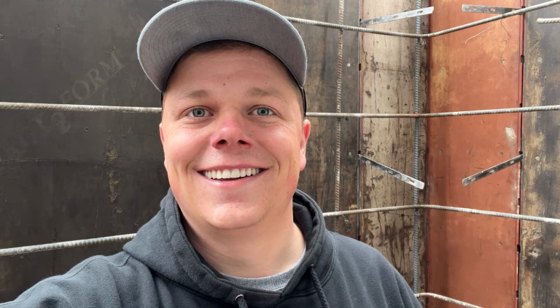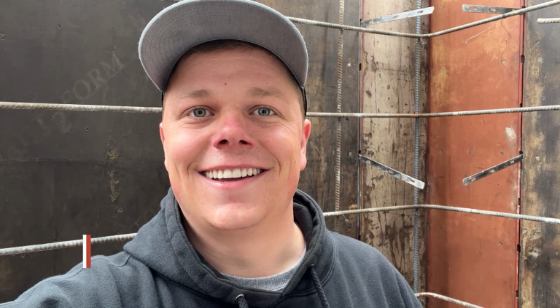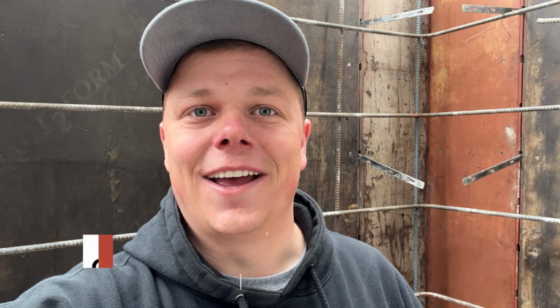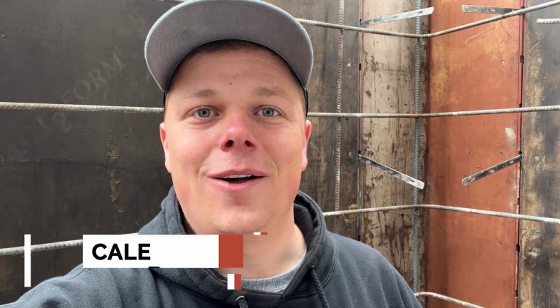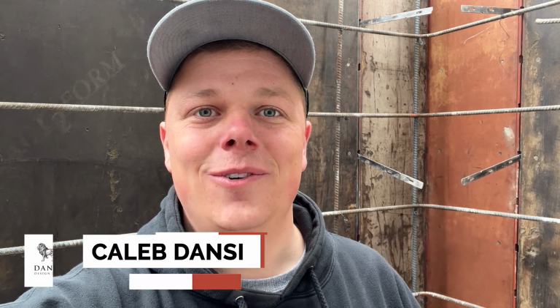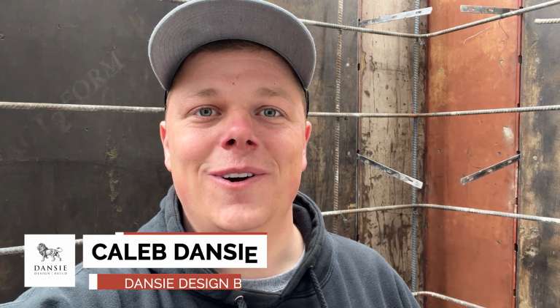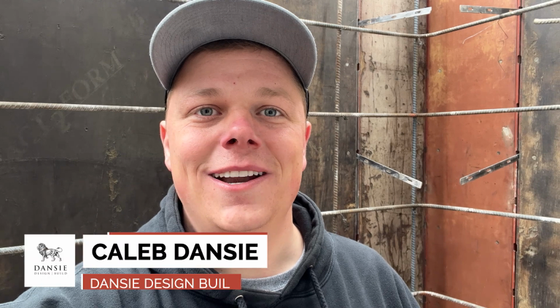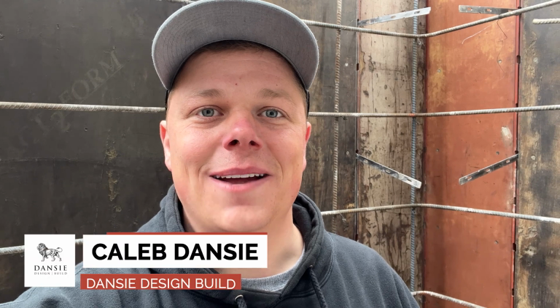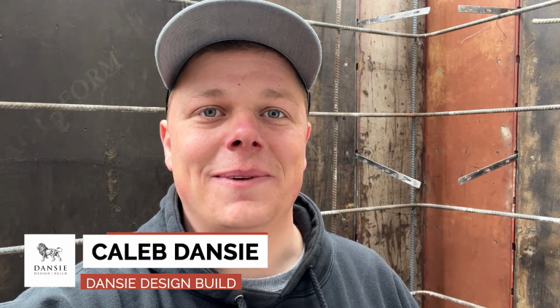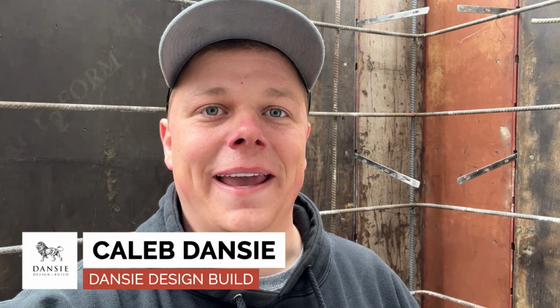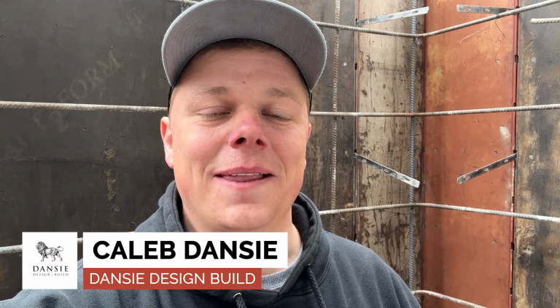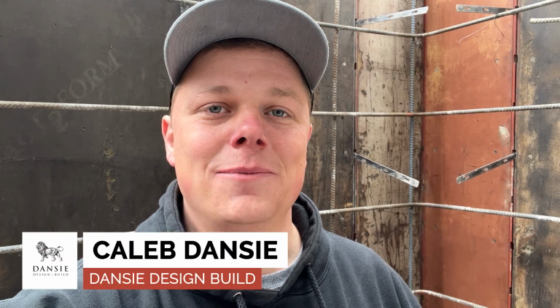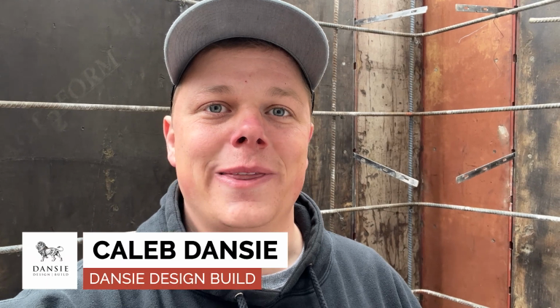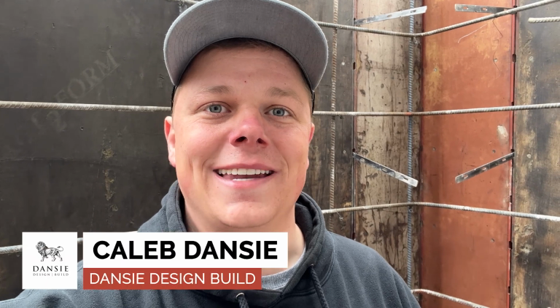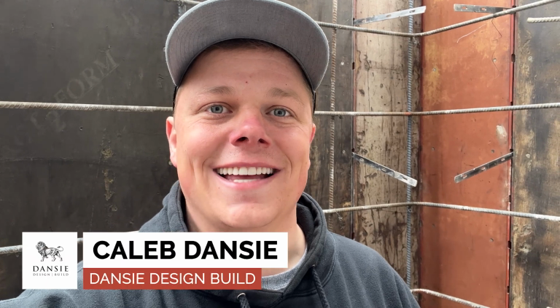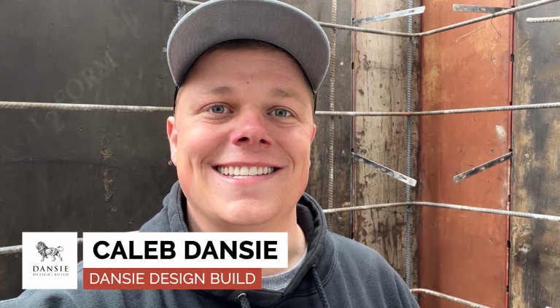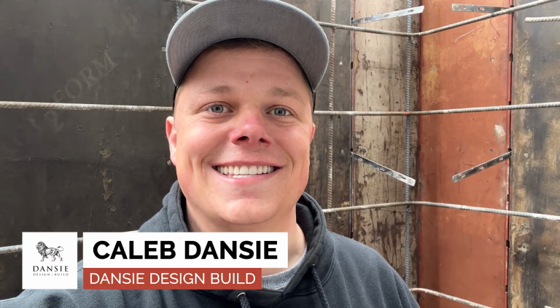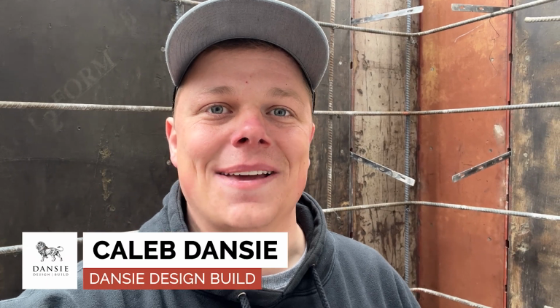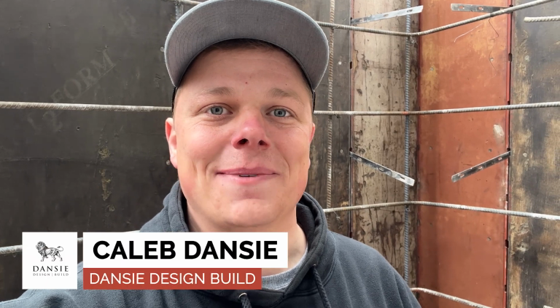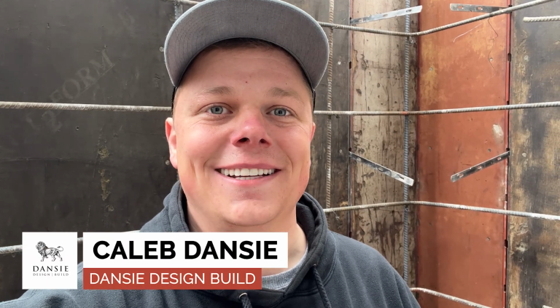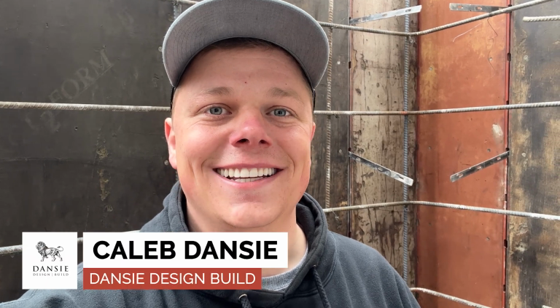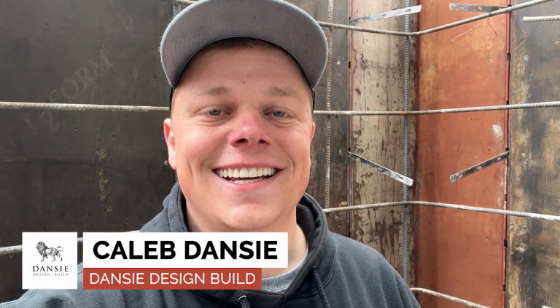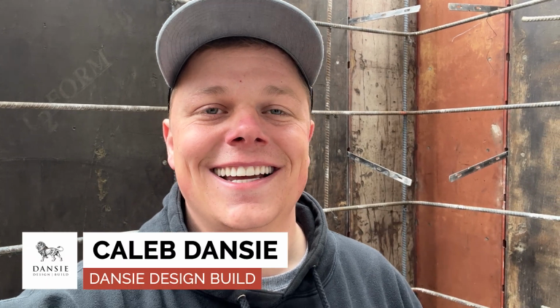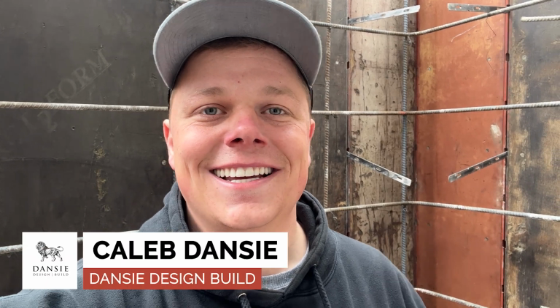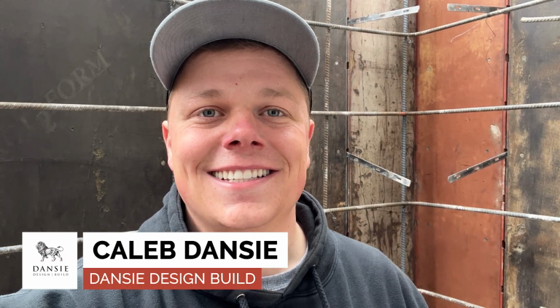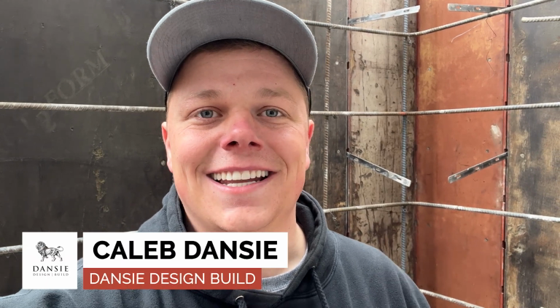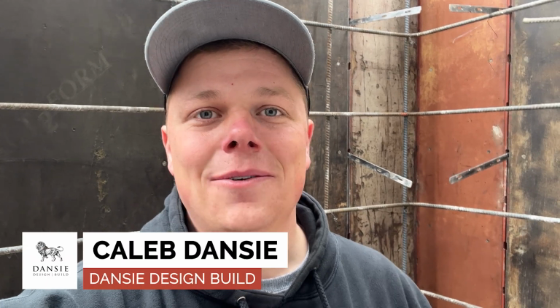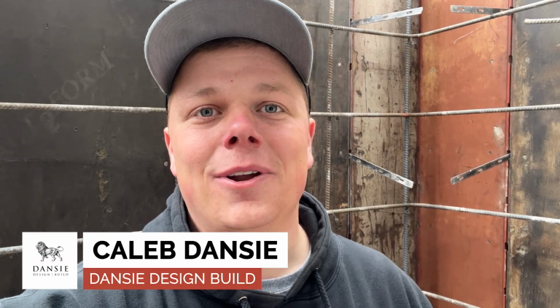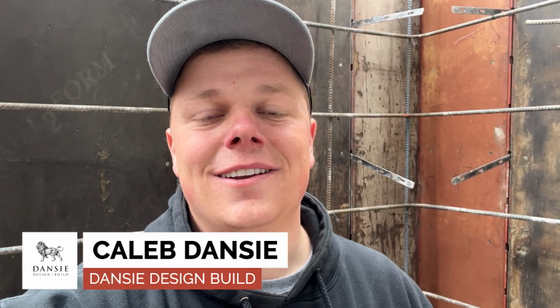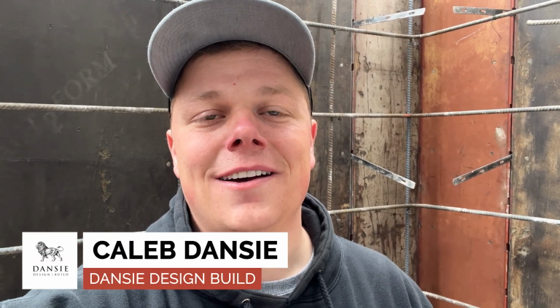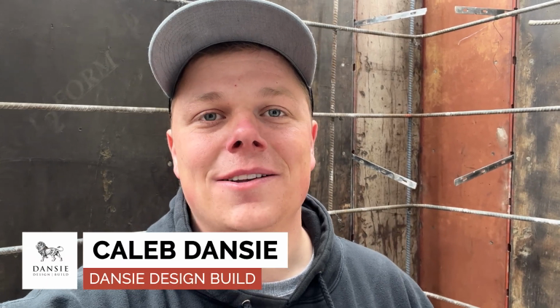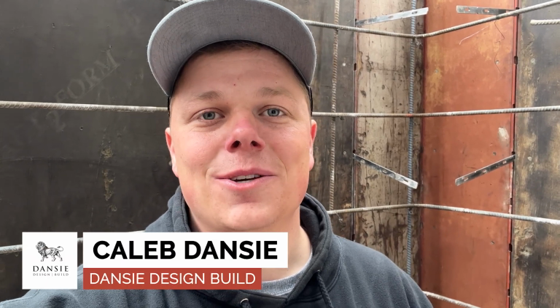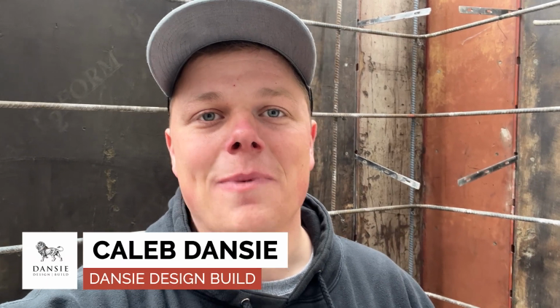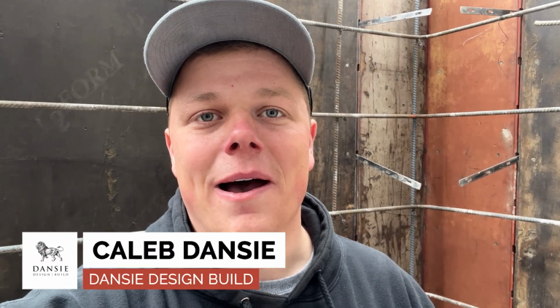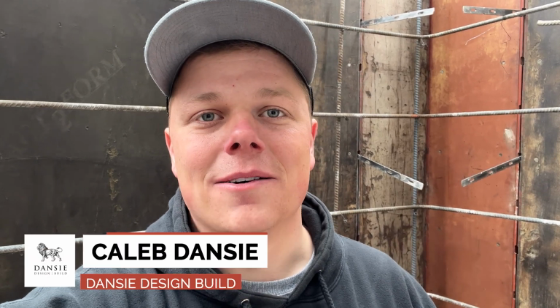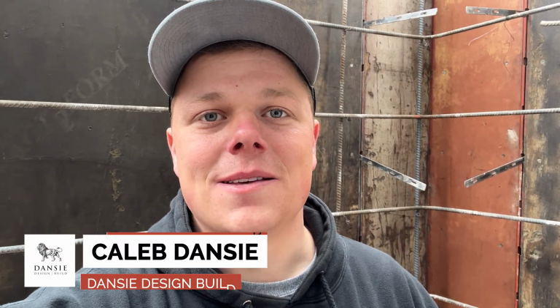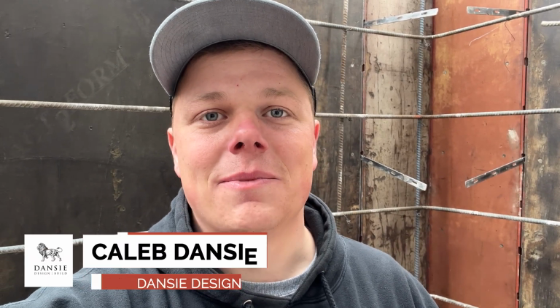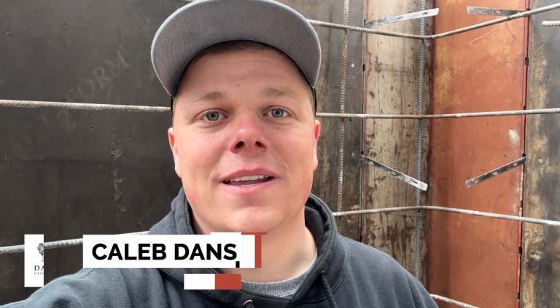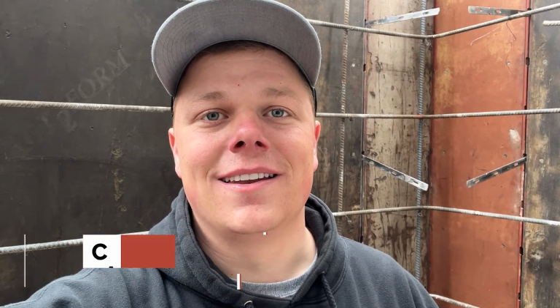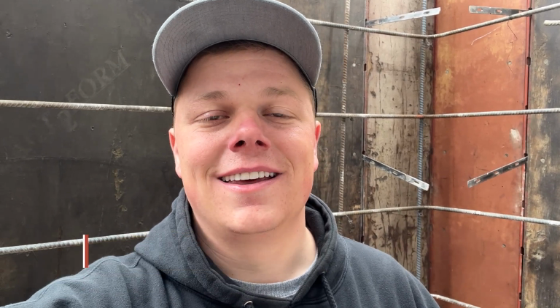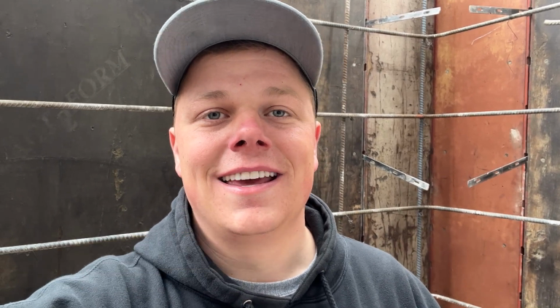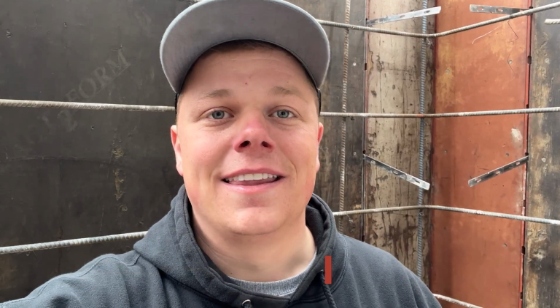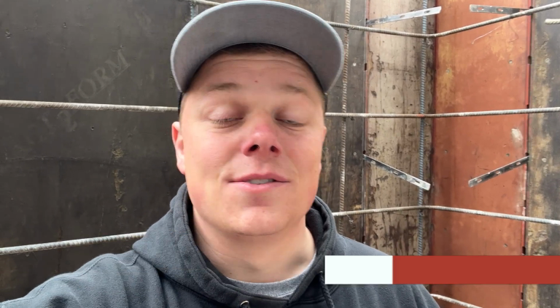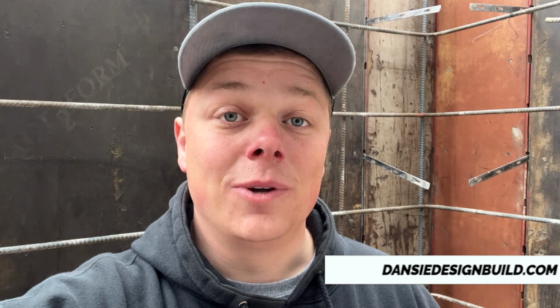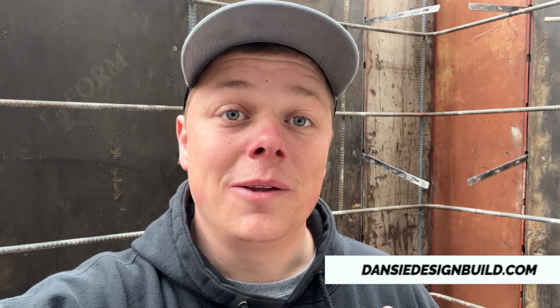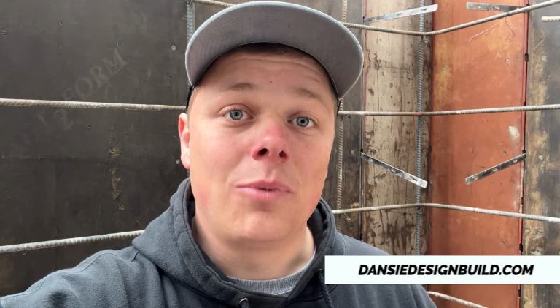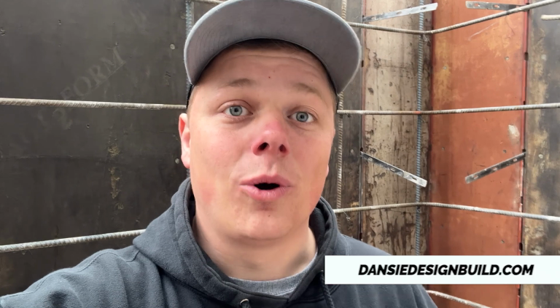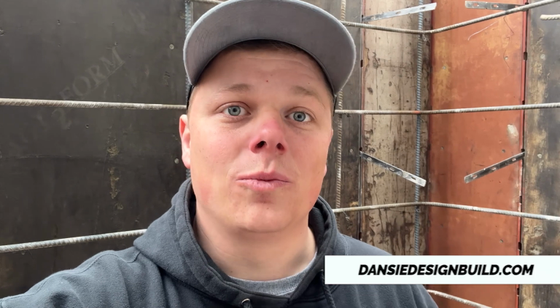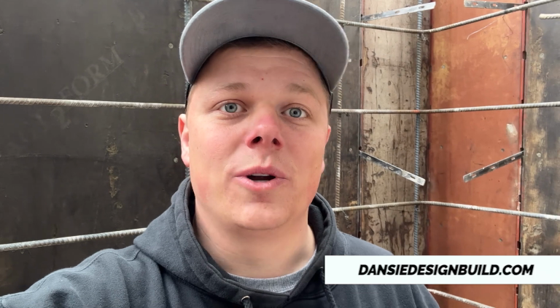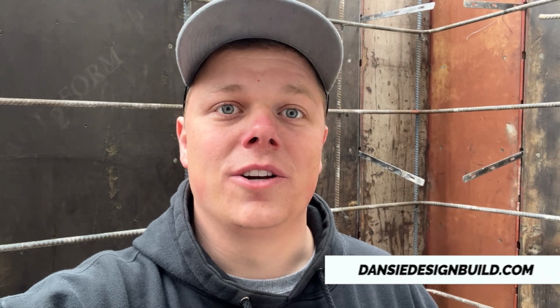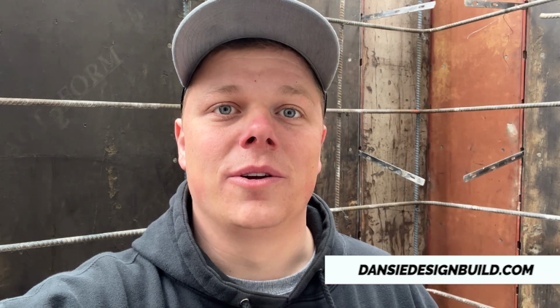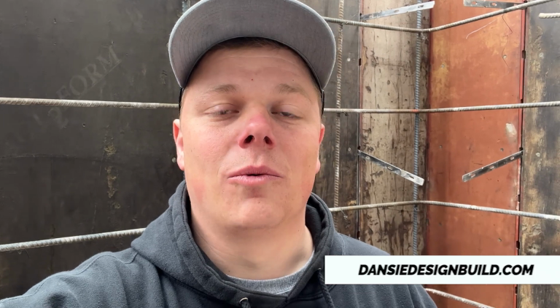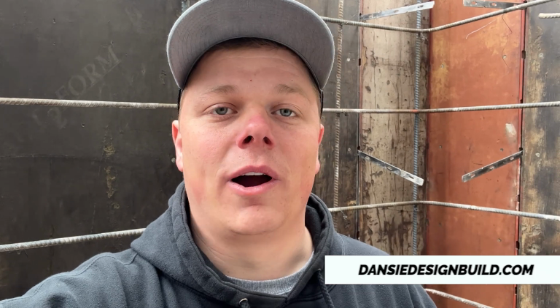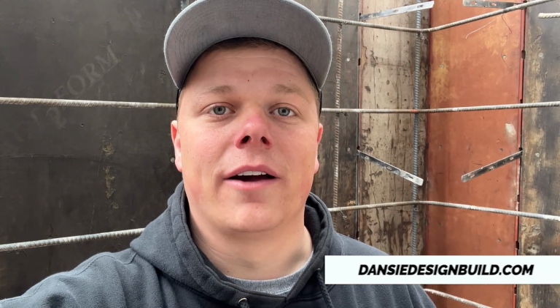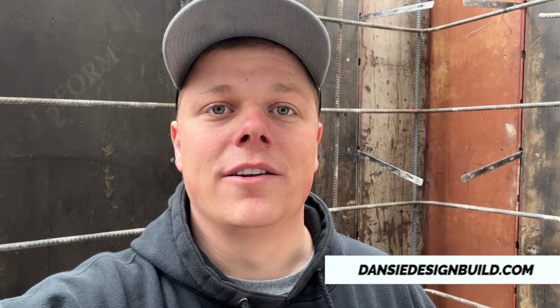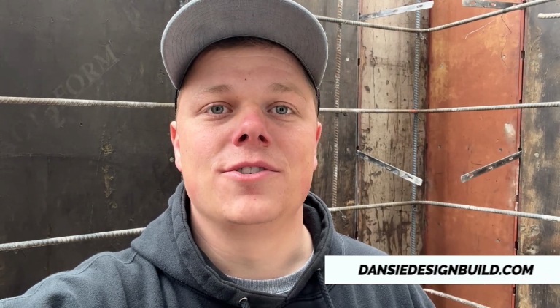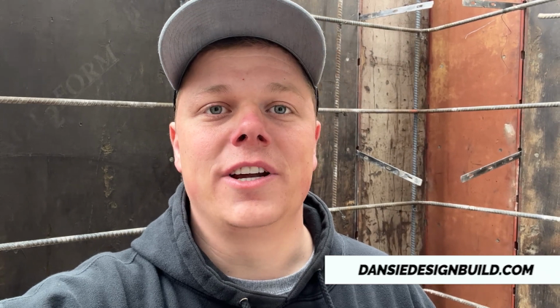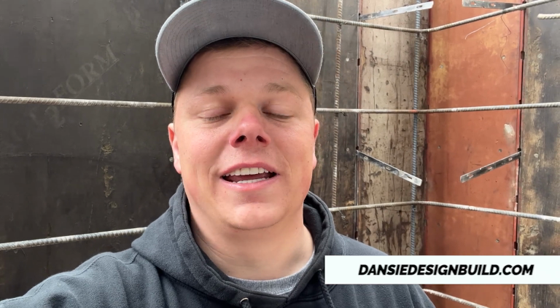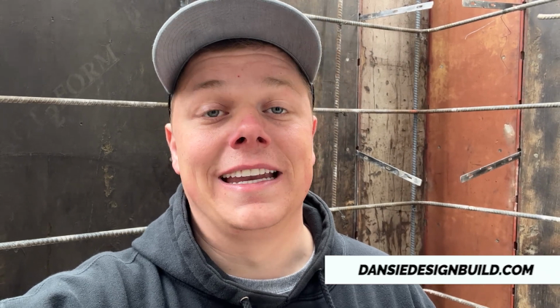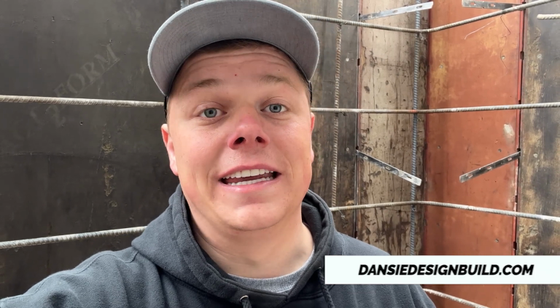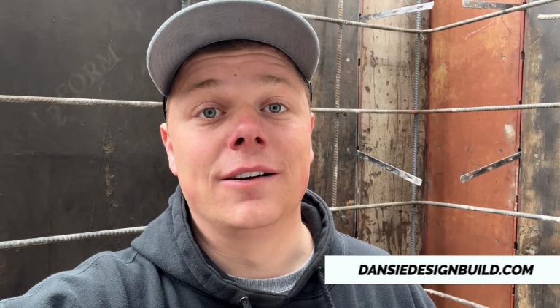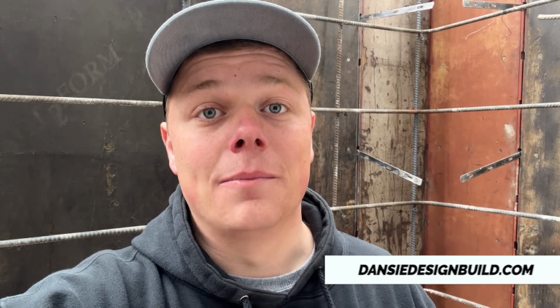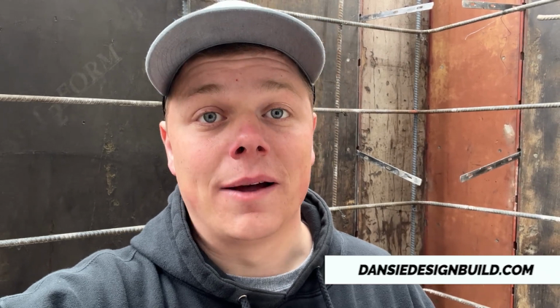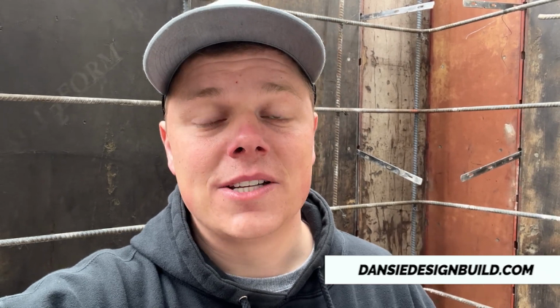Hello everyone, I'm Caleb with Danzy Design Build. Today I wanted to talk to you about something that's really important when you're doing a walkout entry in Eagle Mountain.